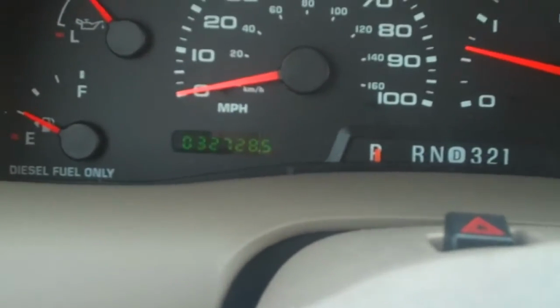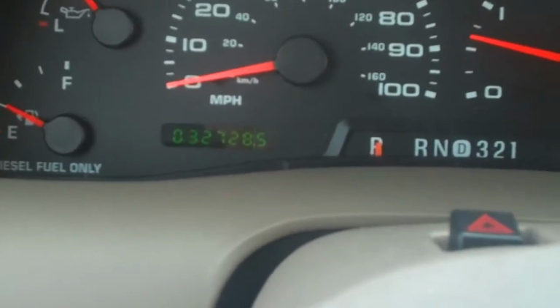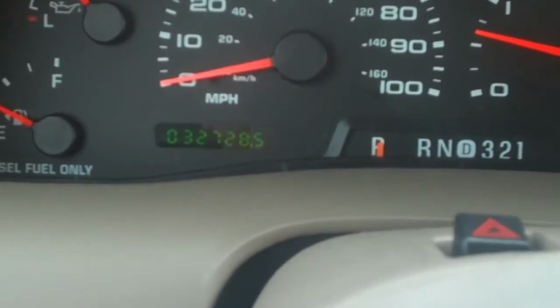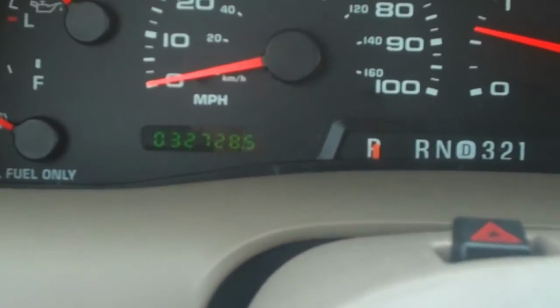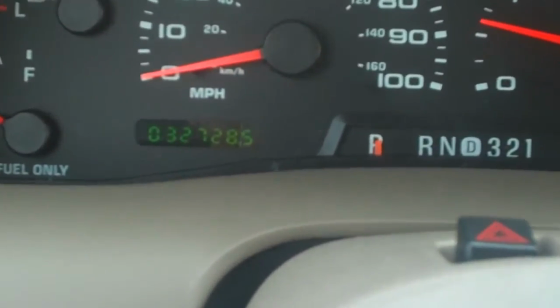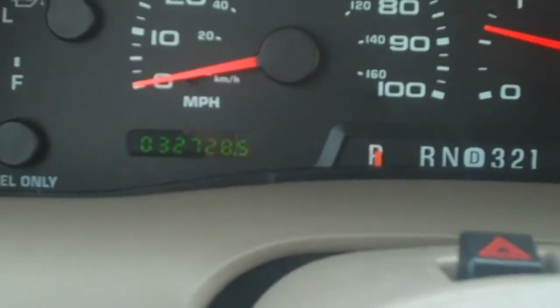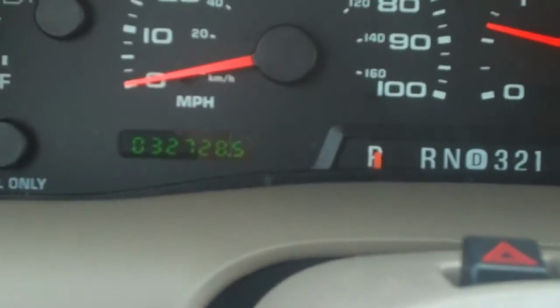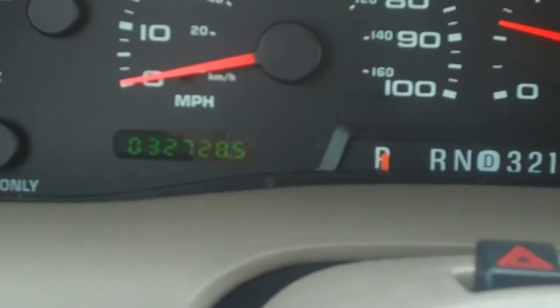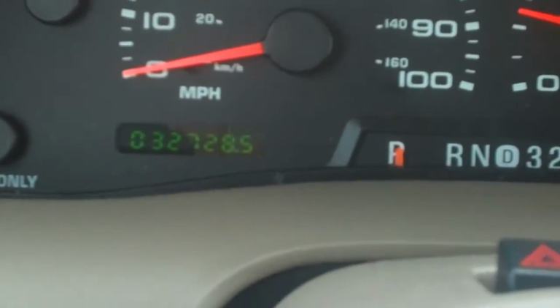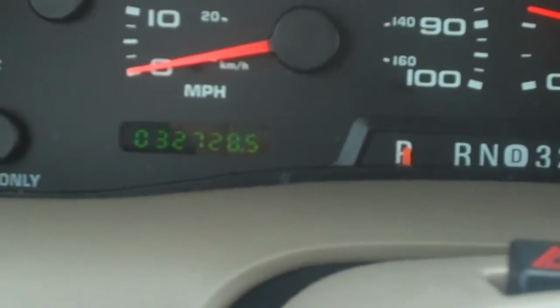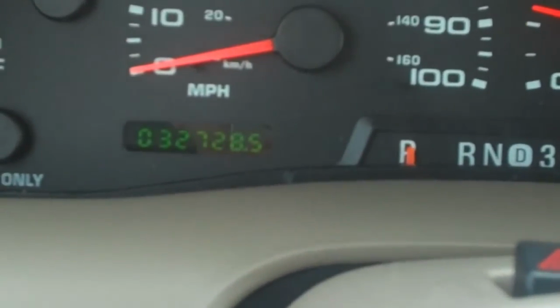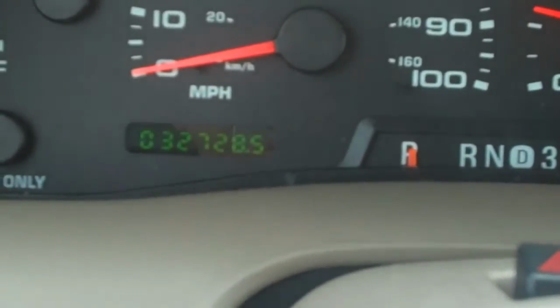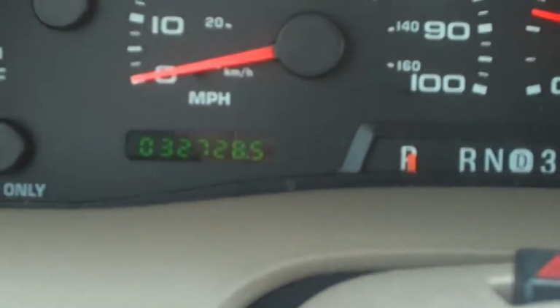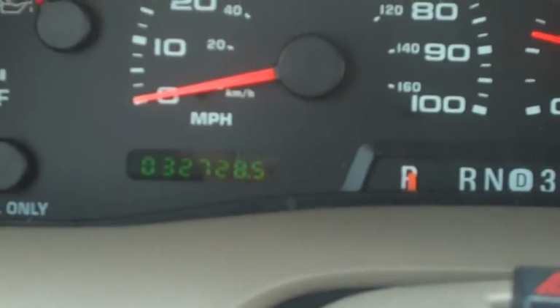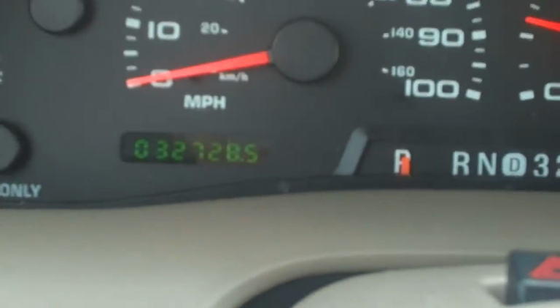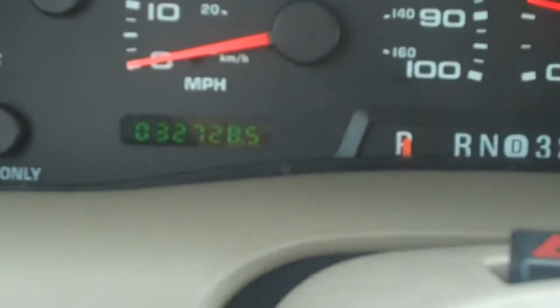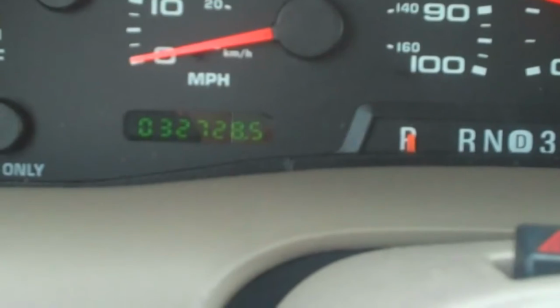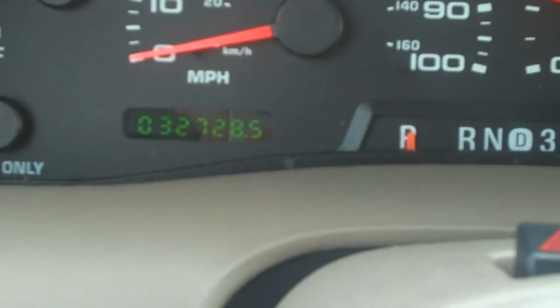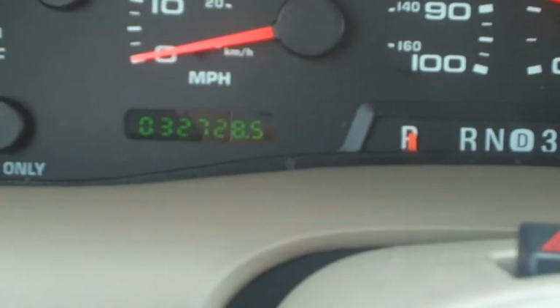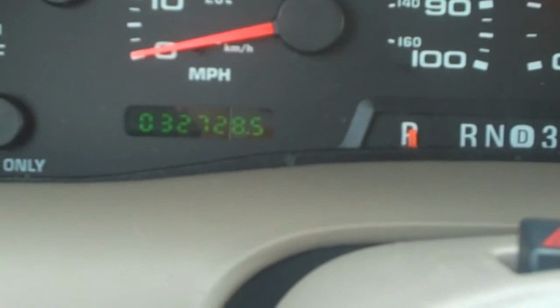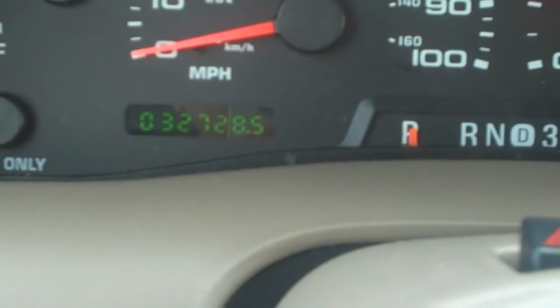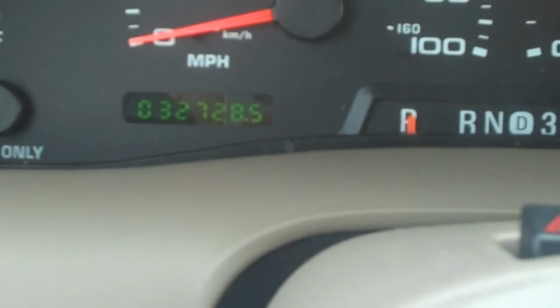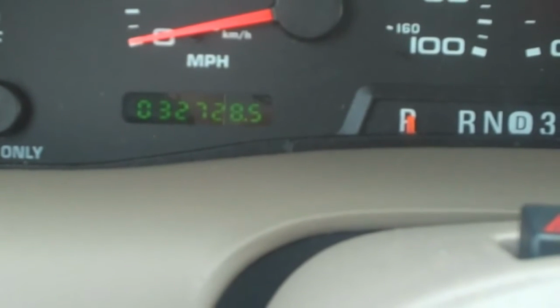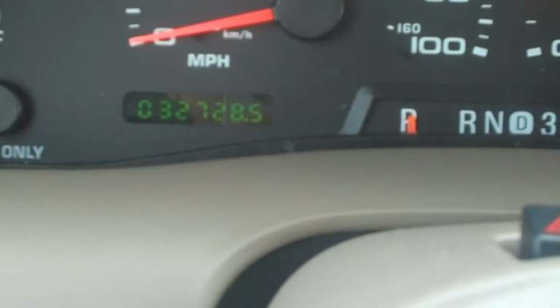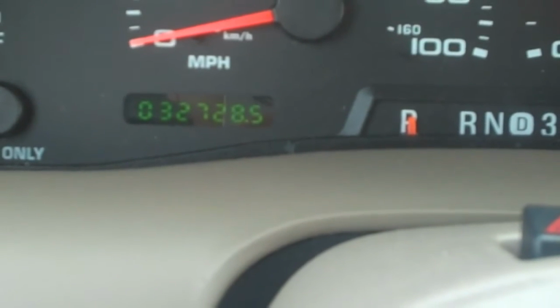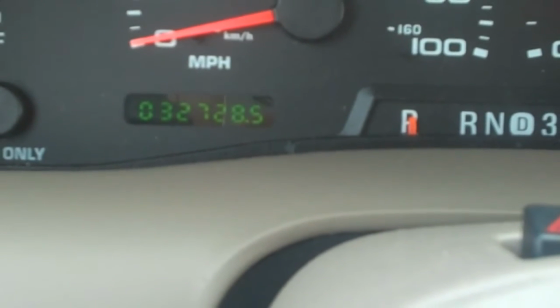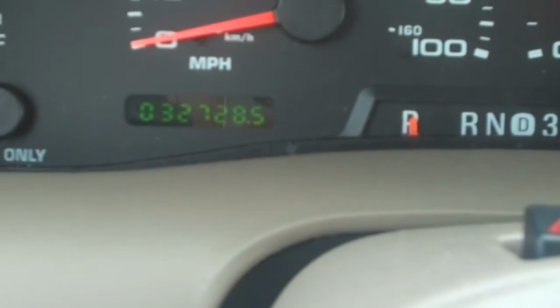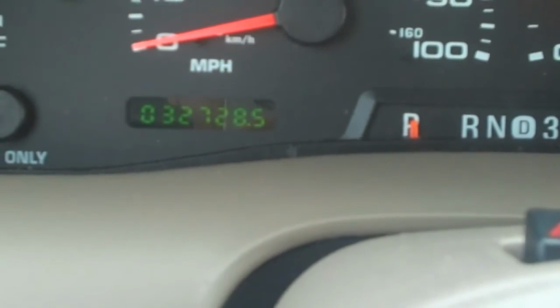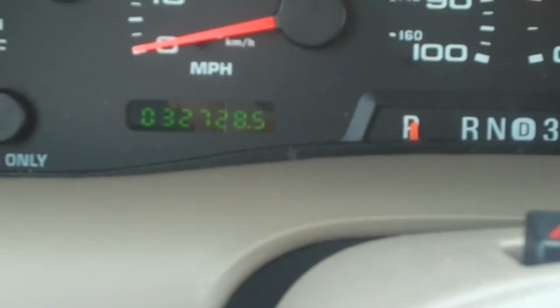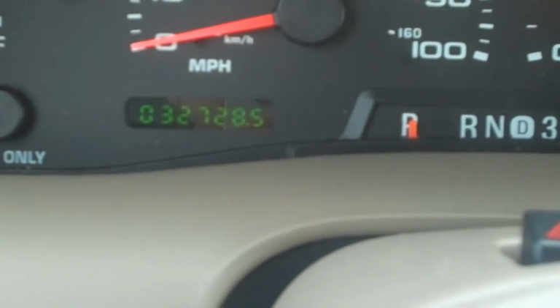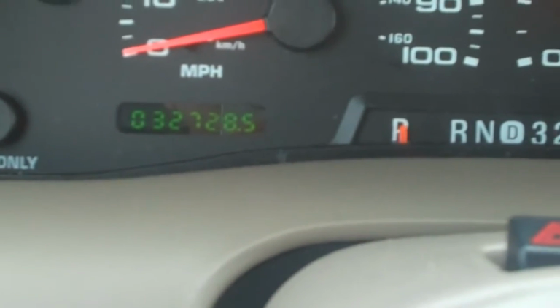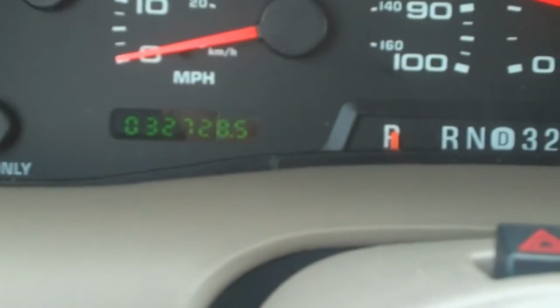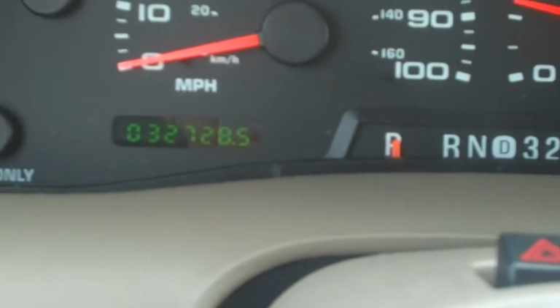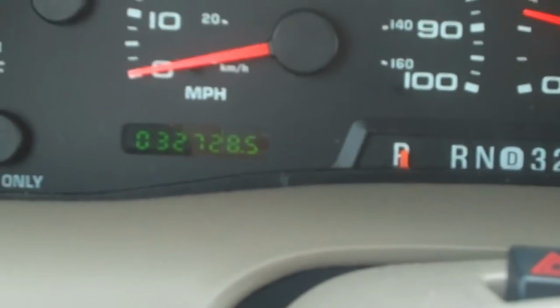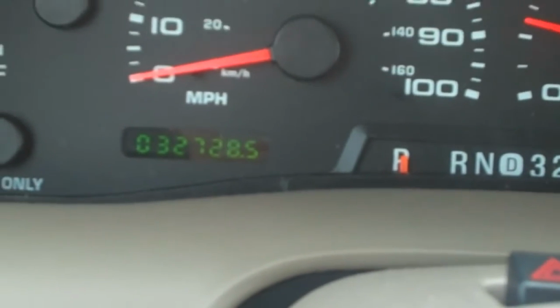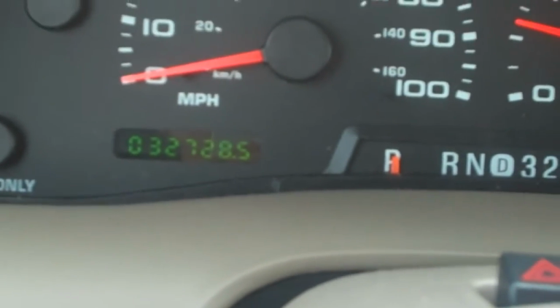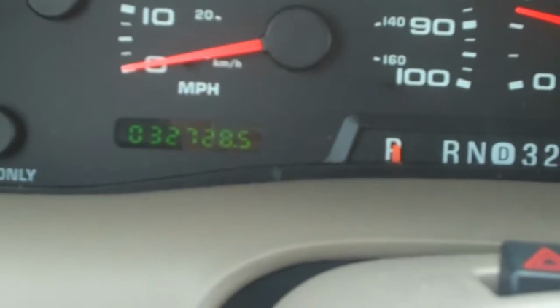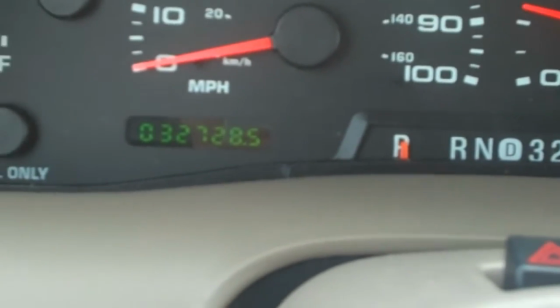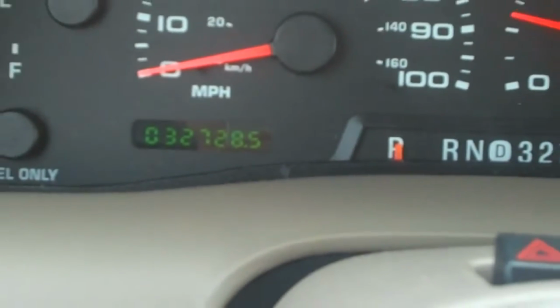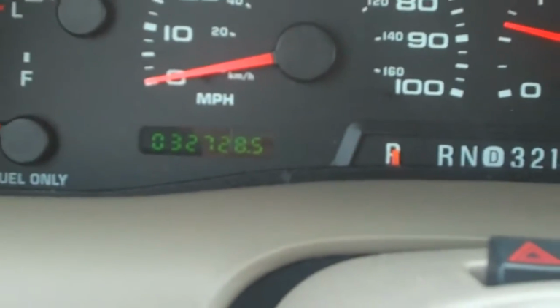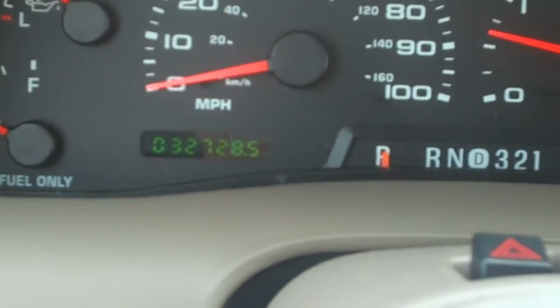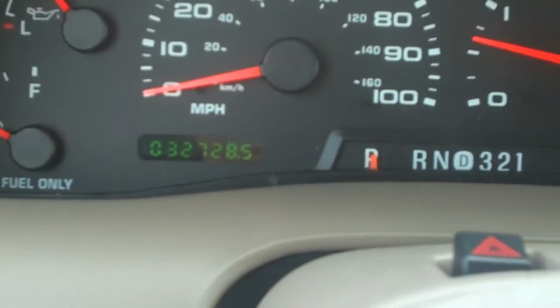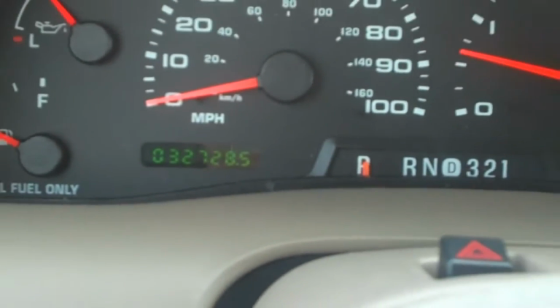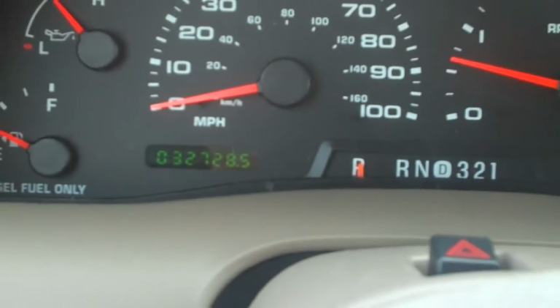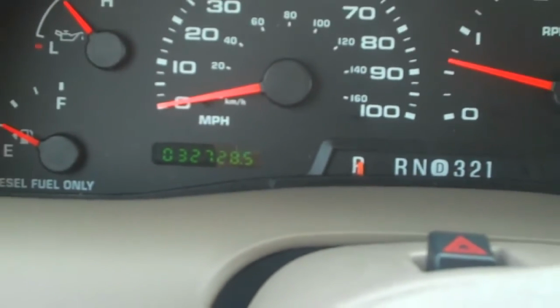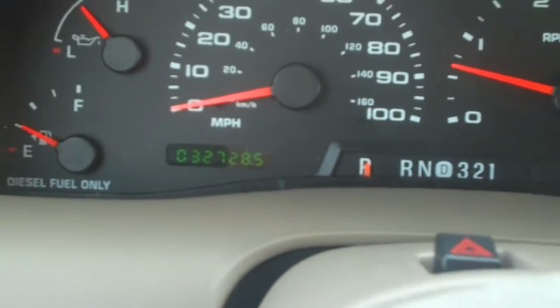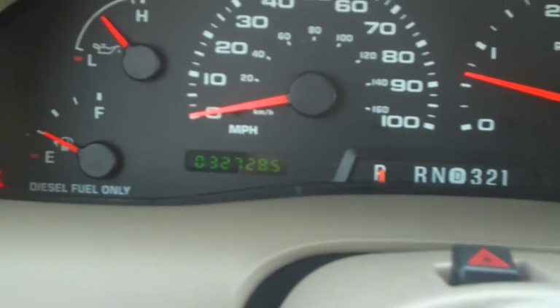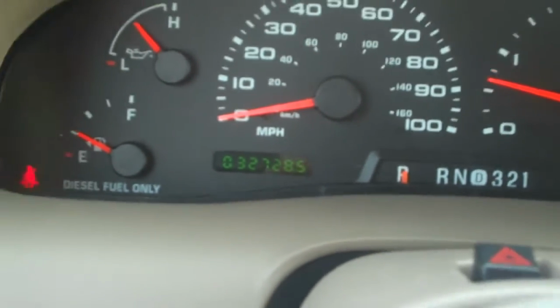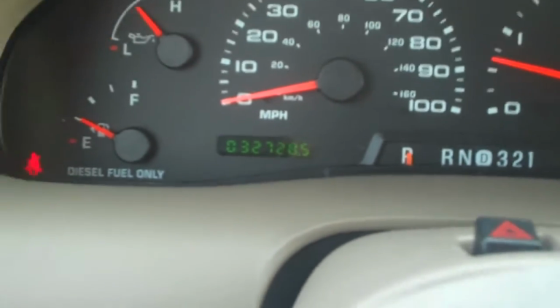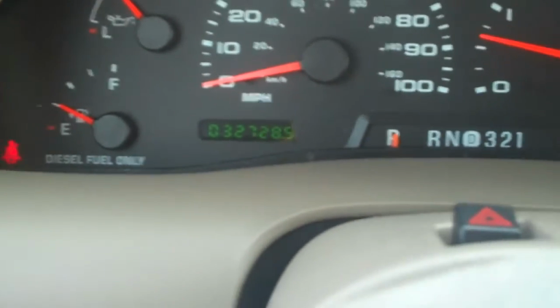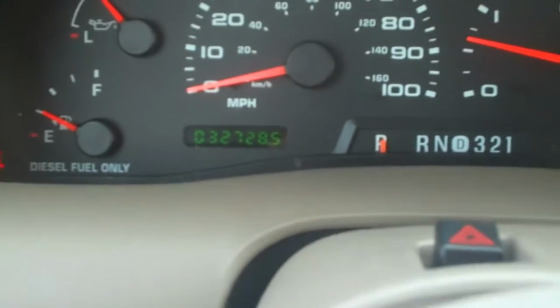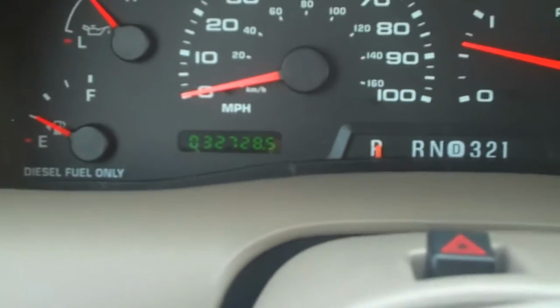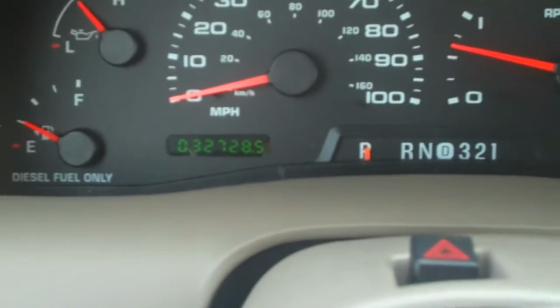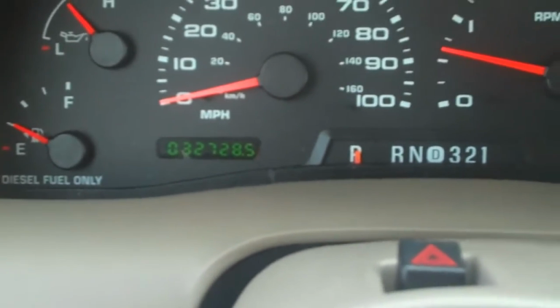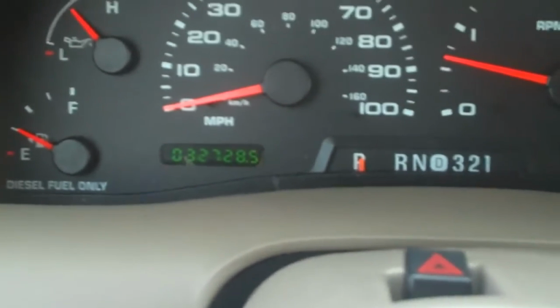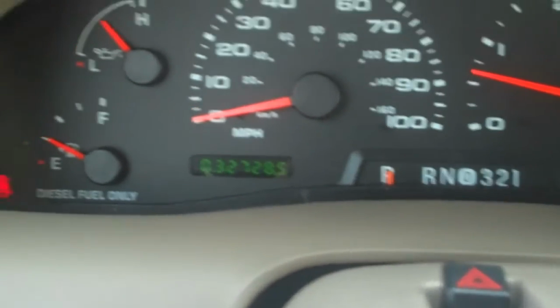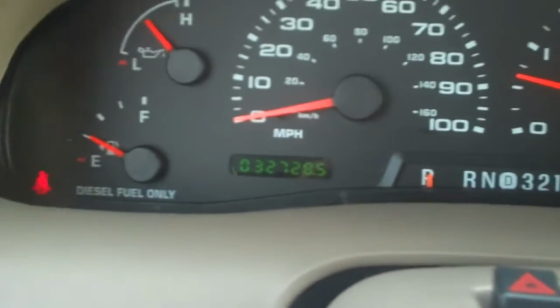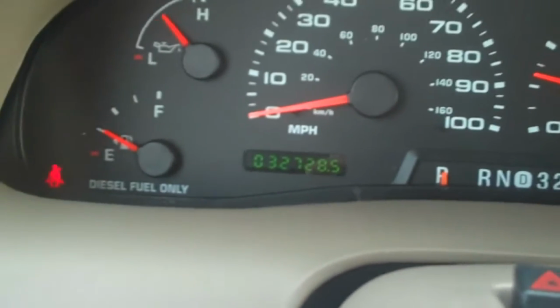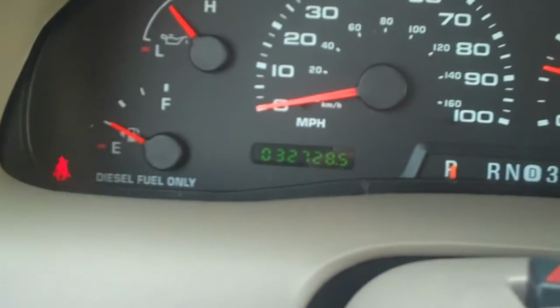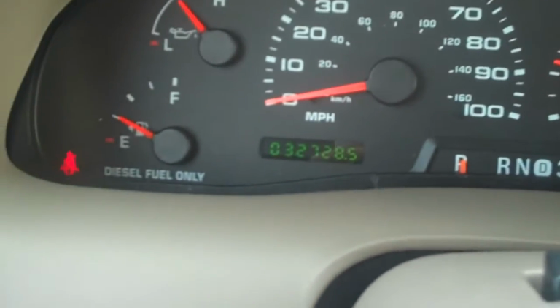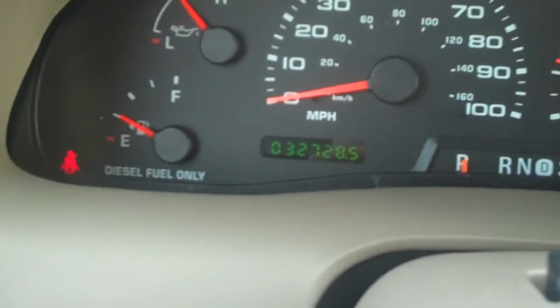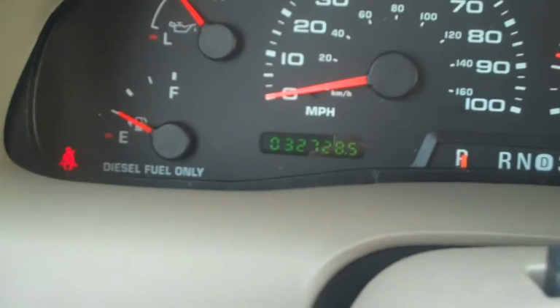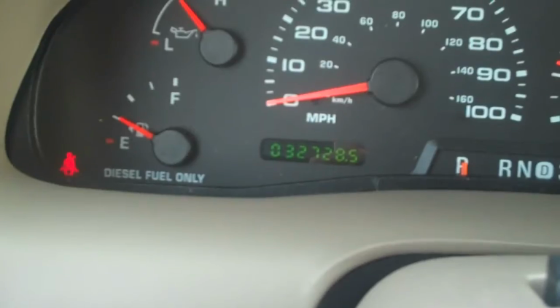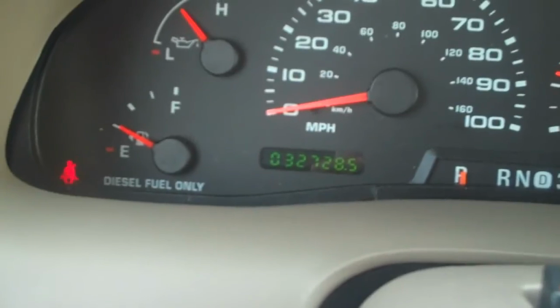04. Only 32,728 miles. No lights other than the seat belt light — of course, I don't have the seat belt on.